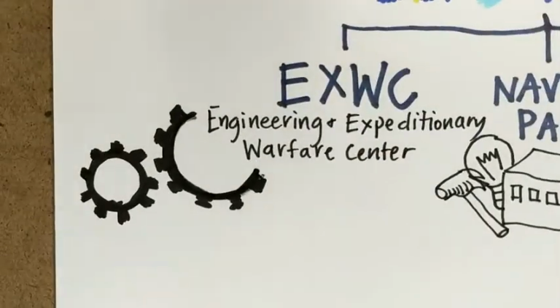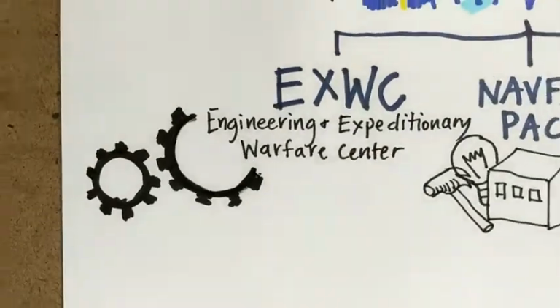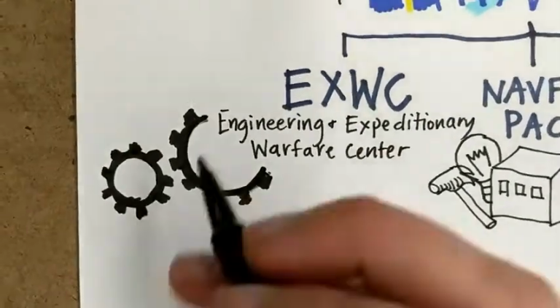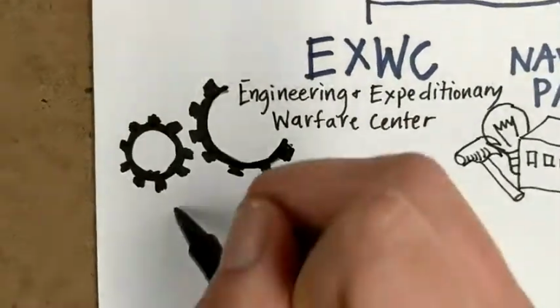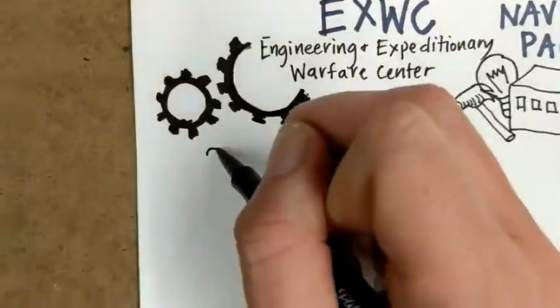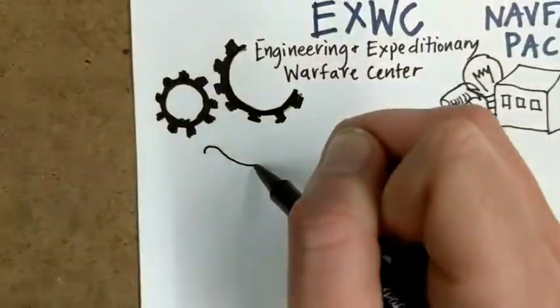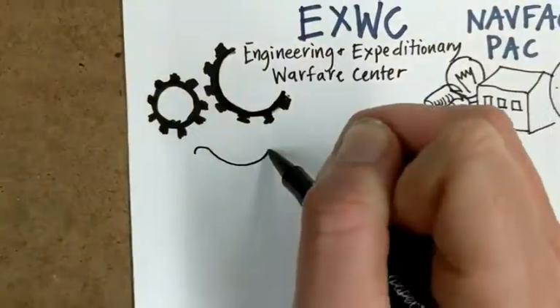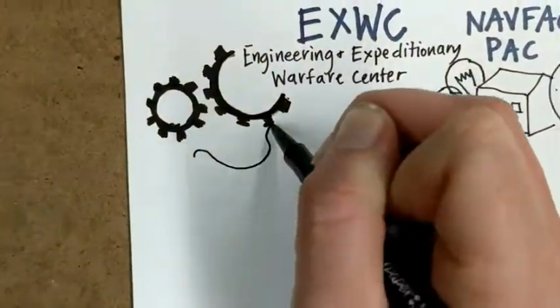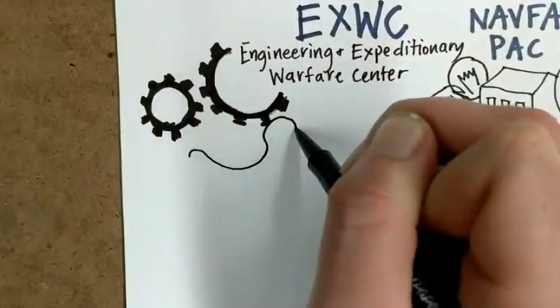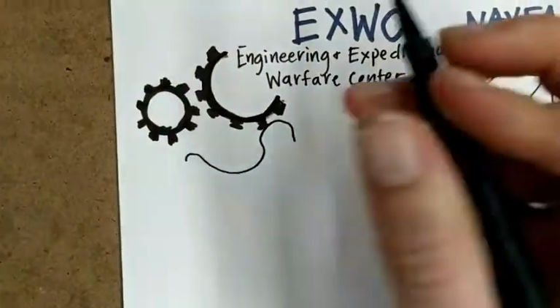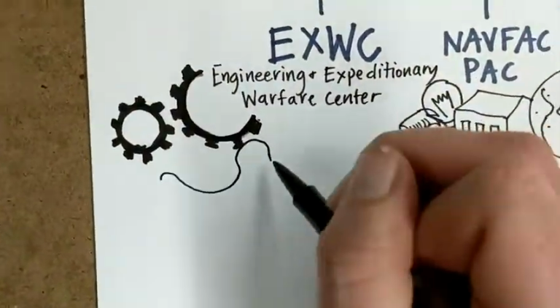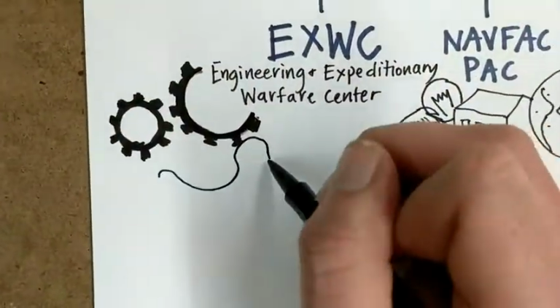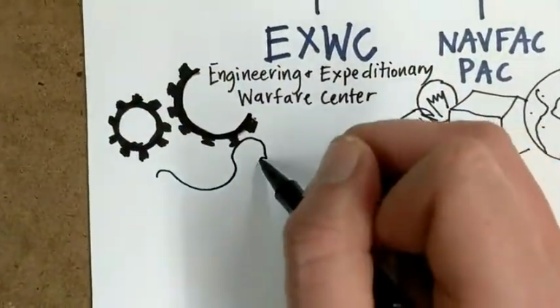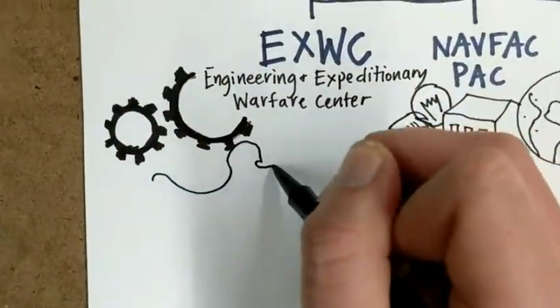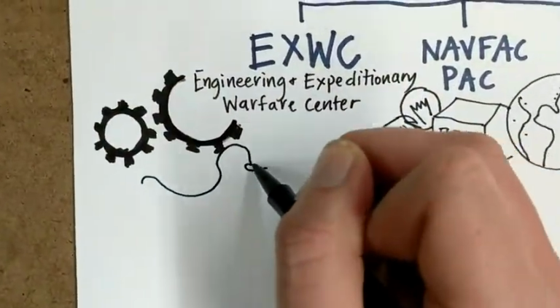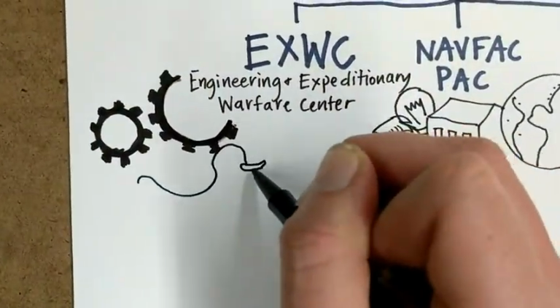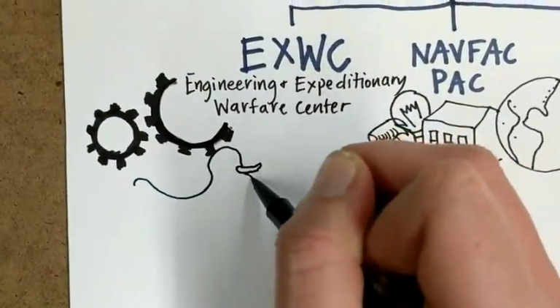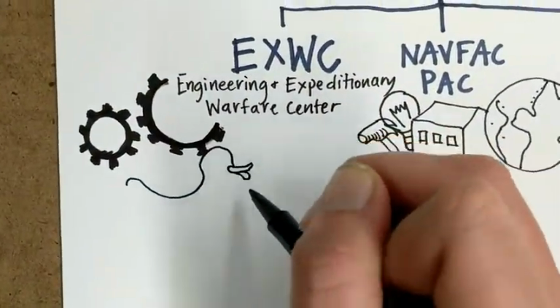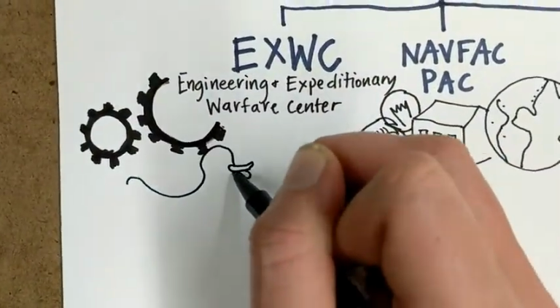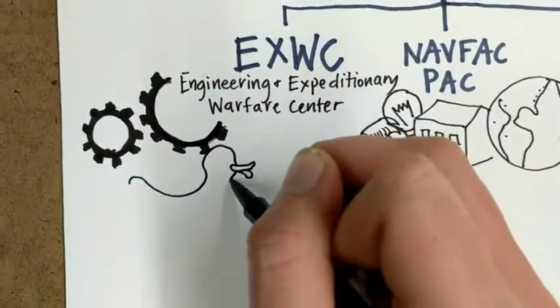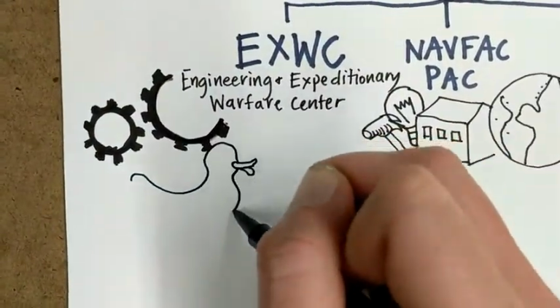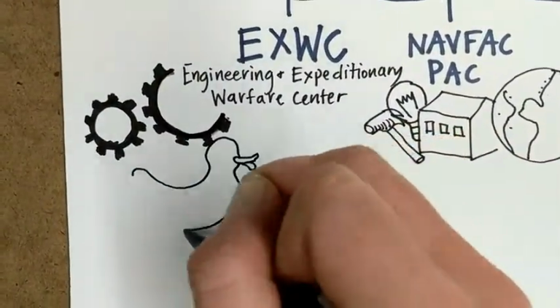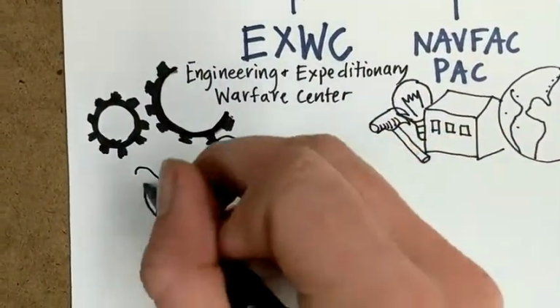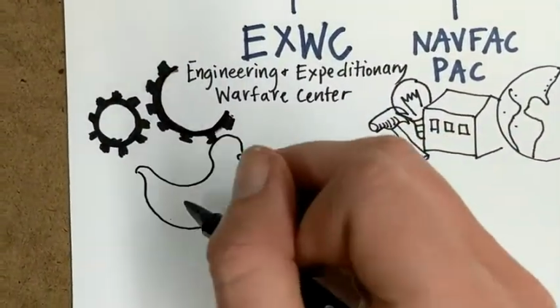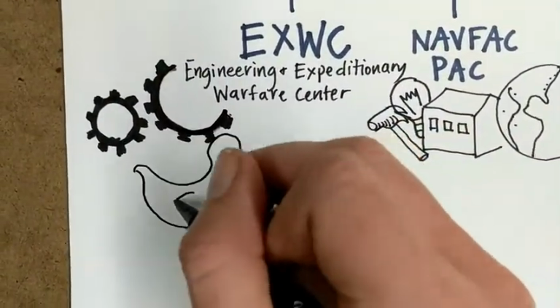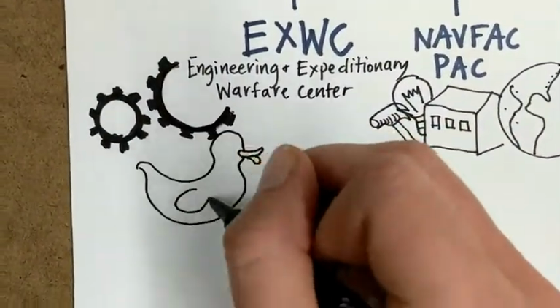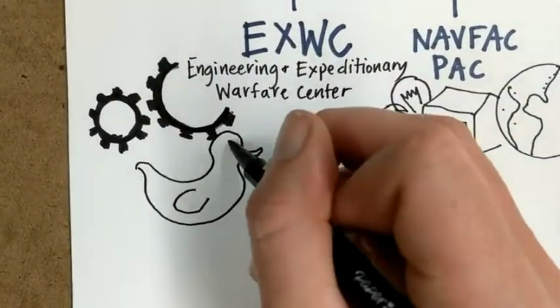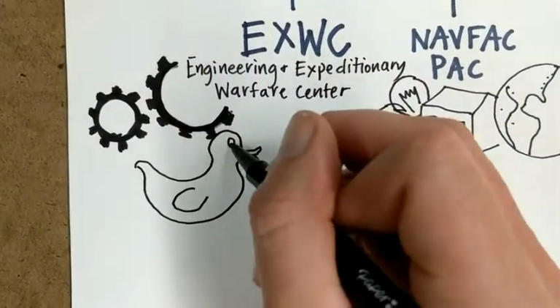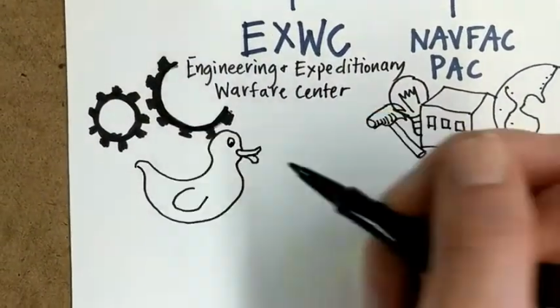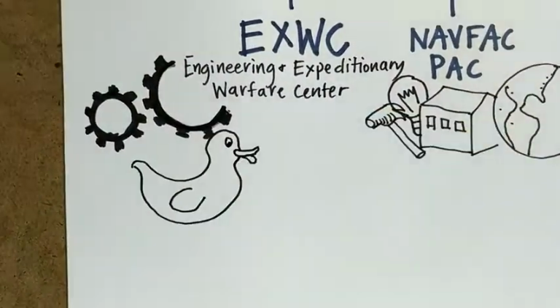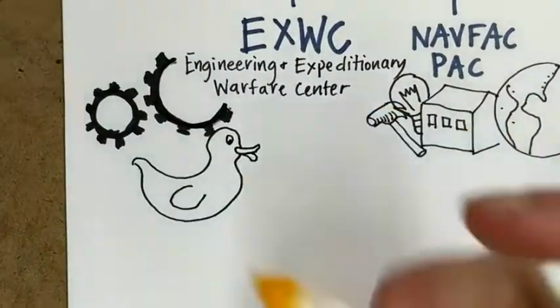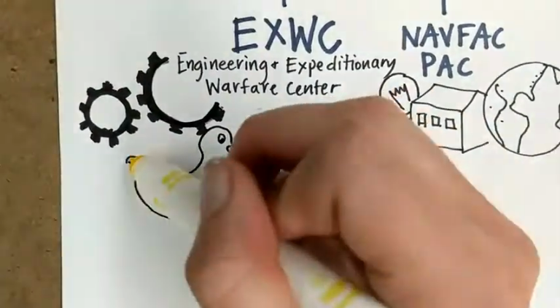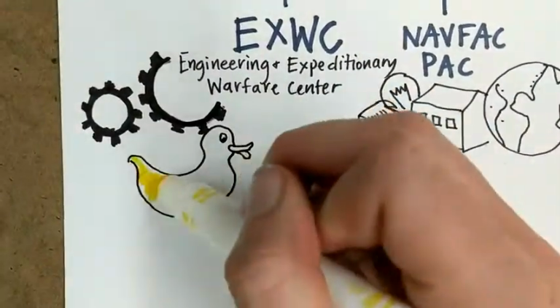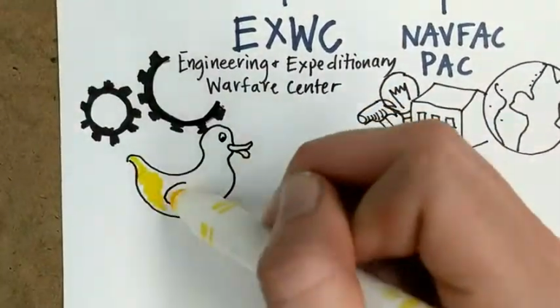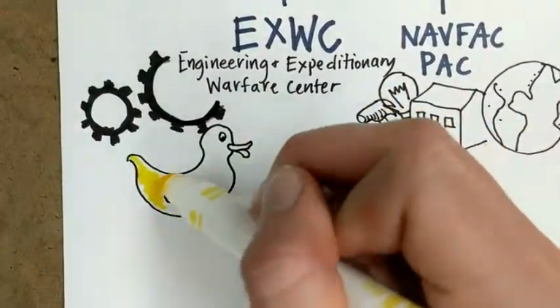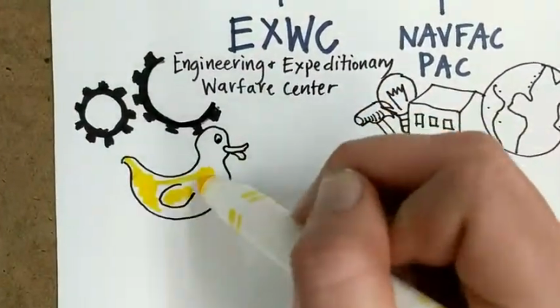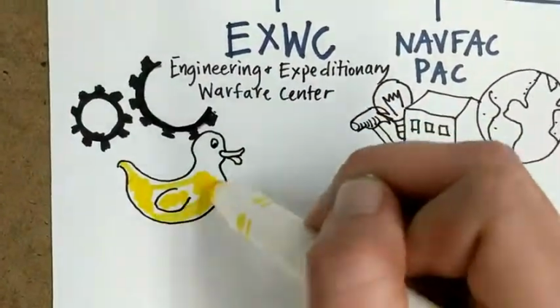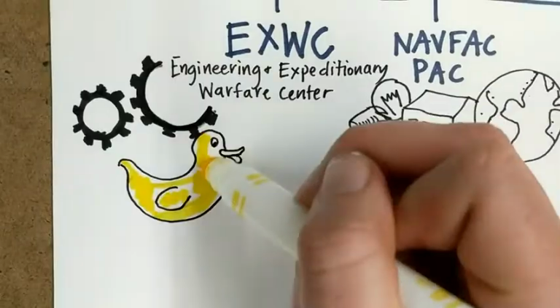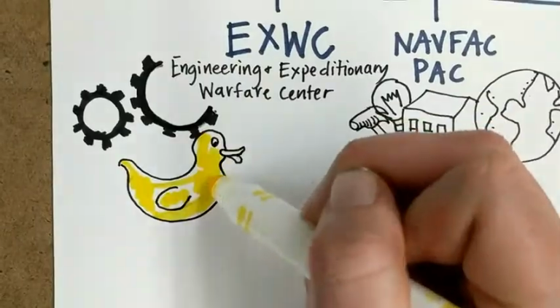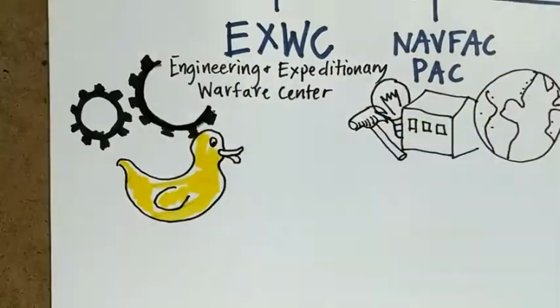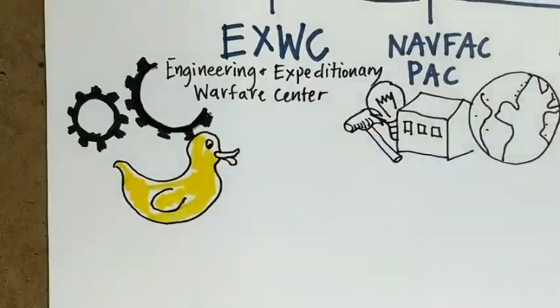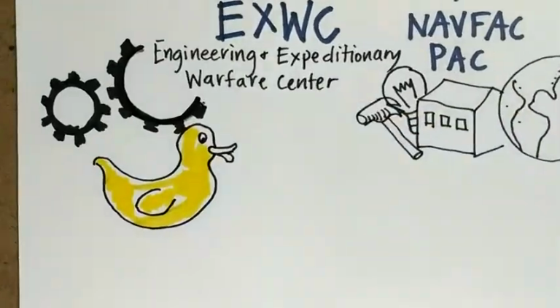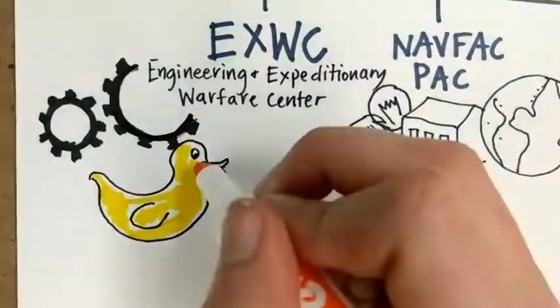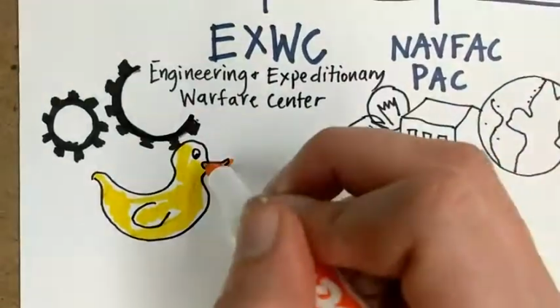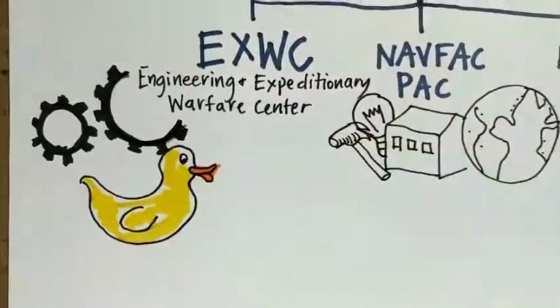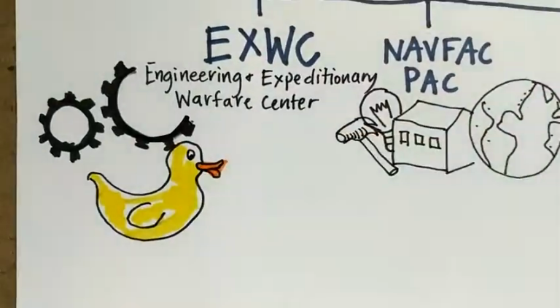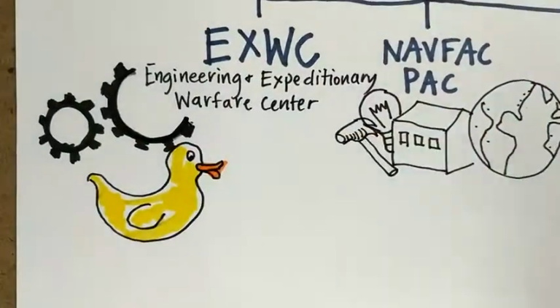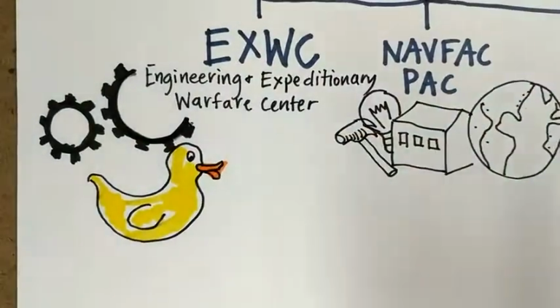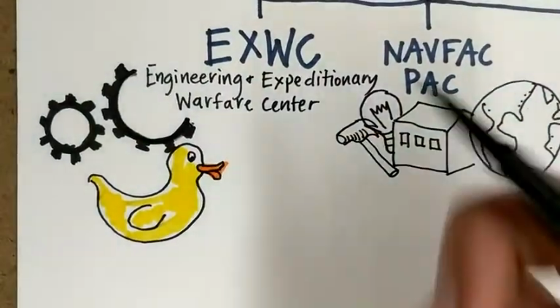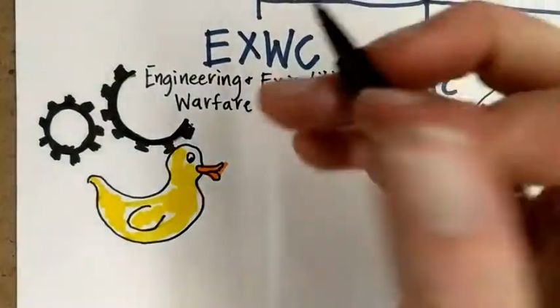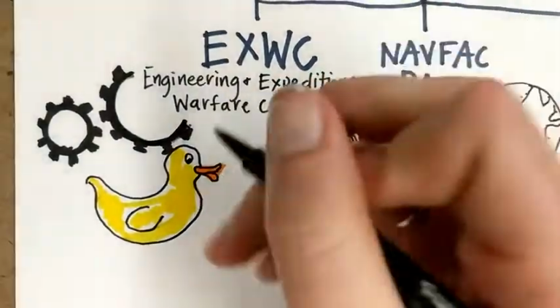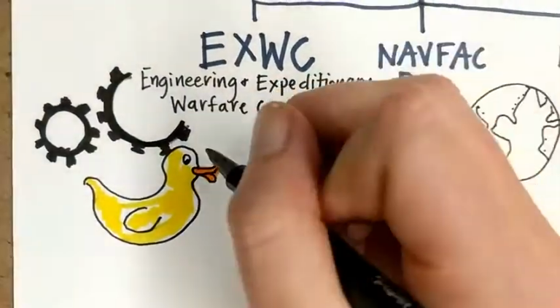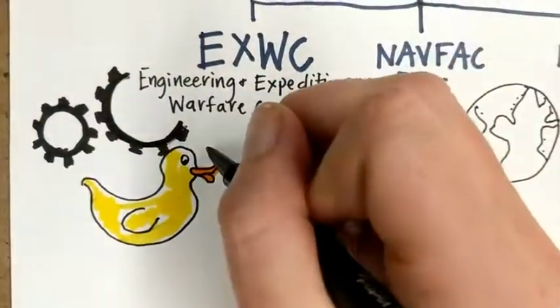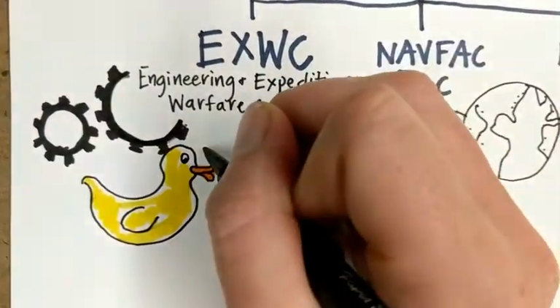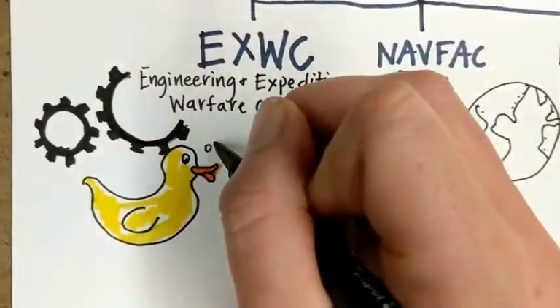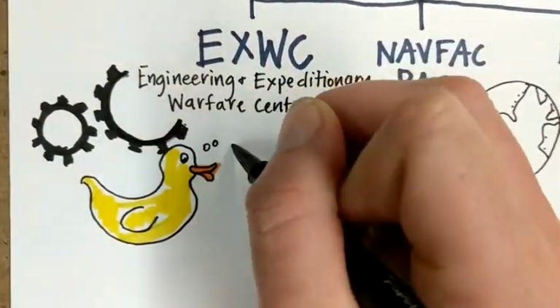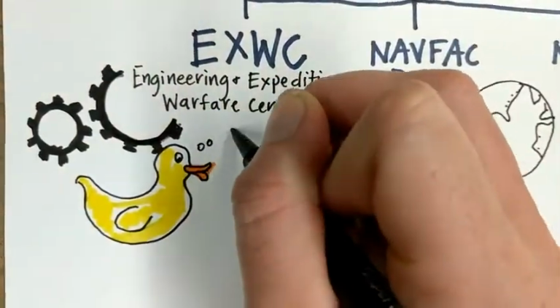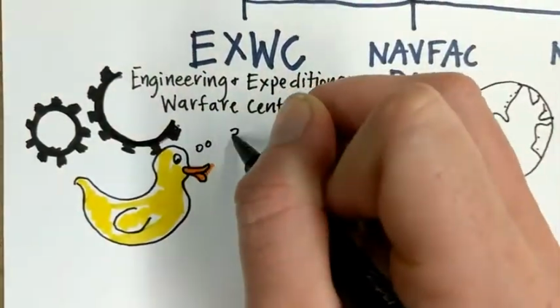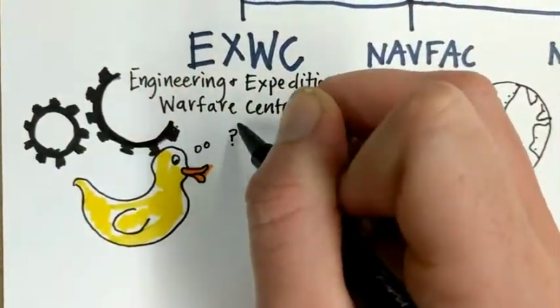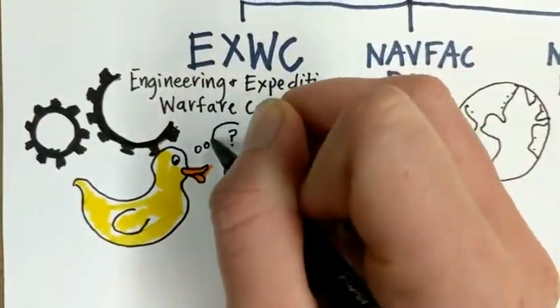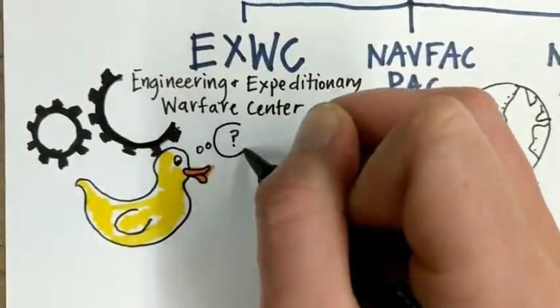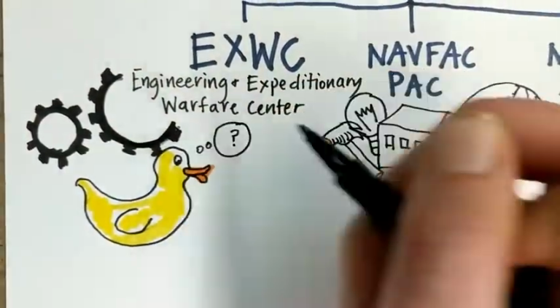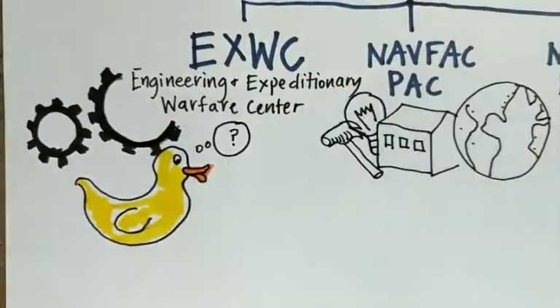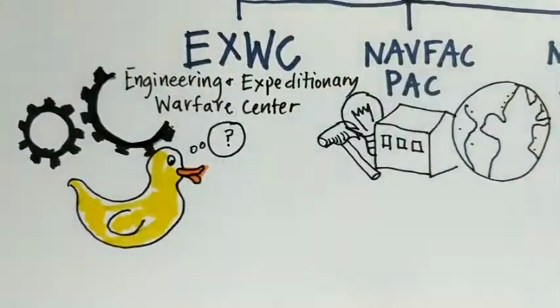NAVFAC XWIC charged us with helping them find a solution to risks caused by what is known as the duck curve phenomenon. But what is the duck curve anyways?